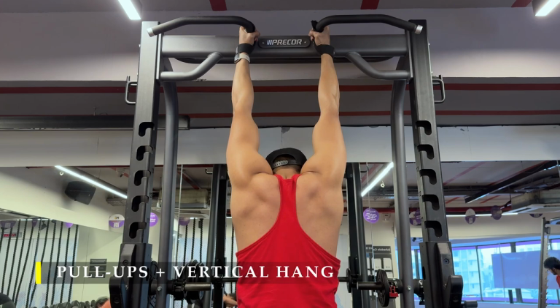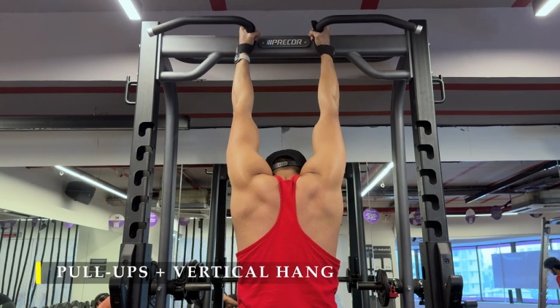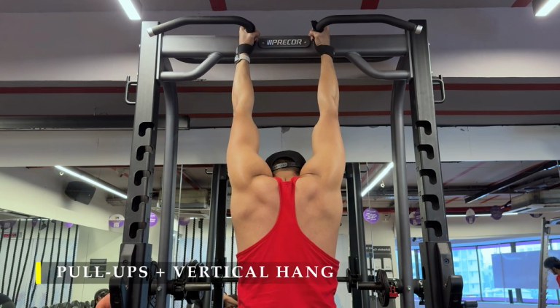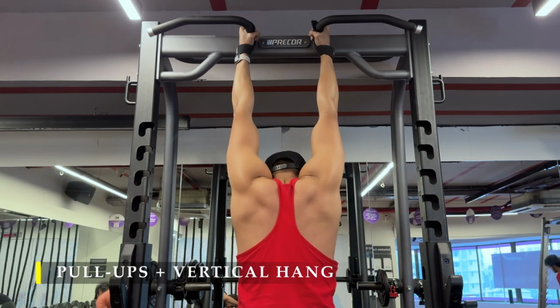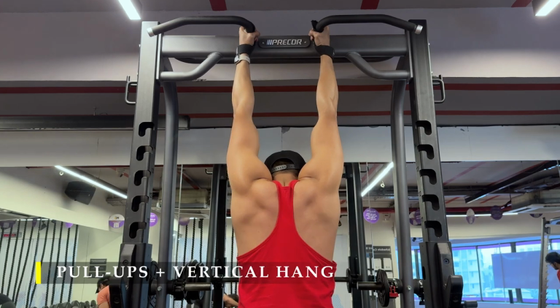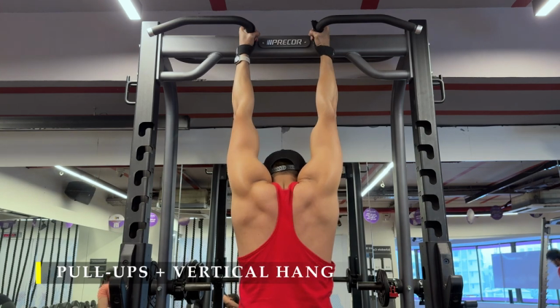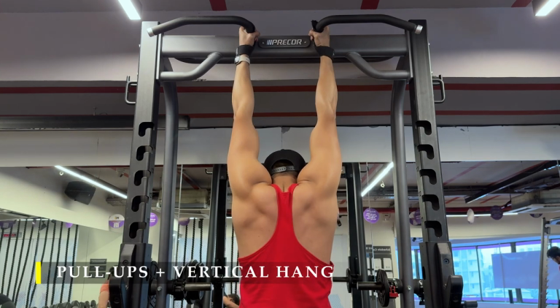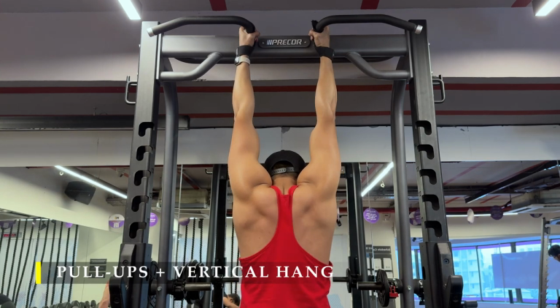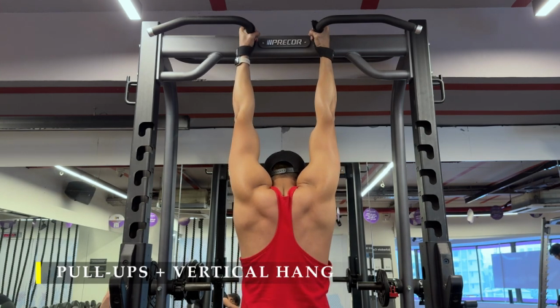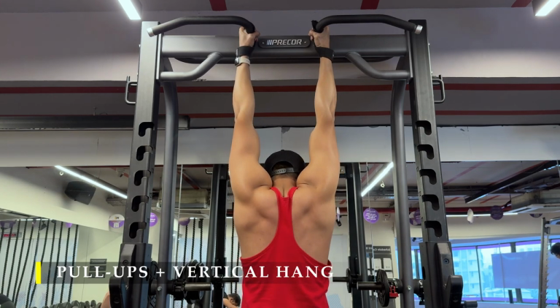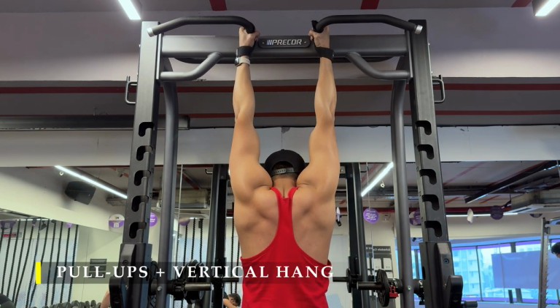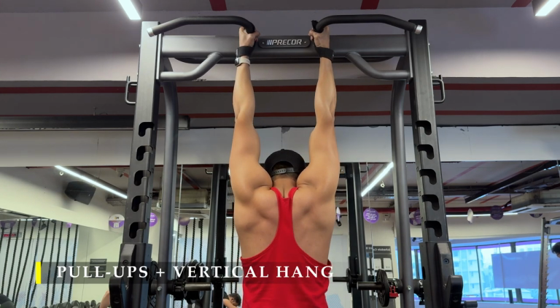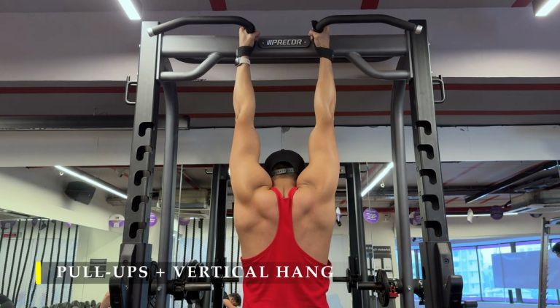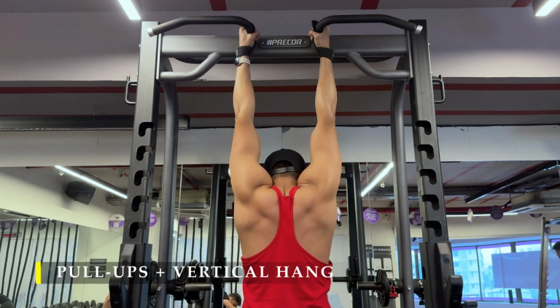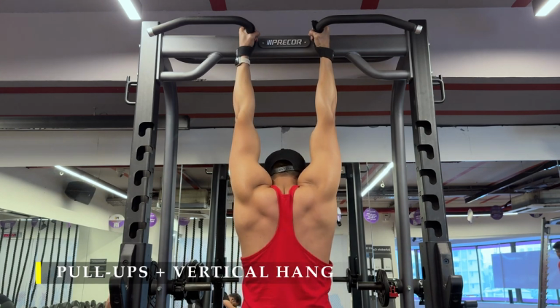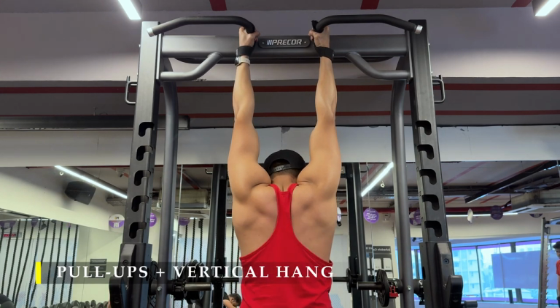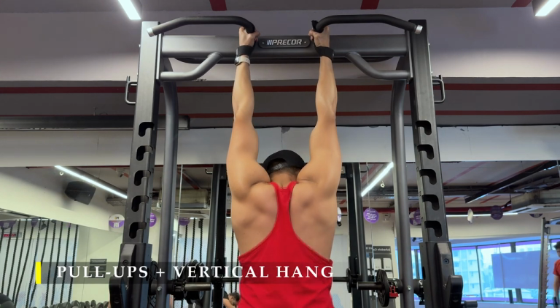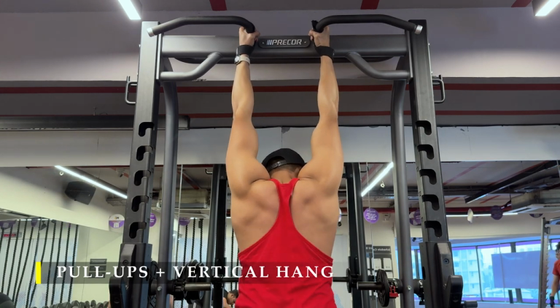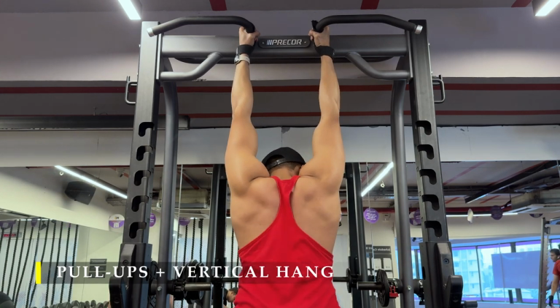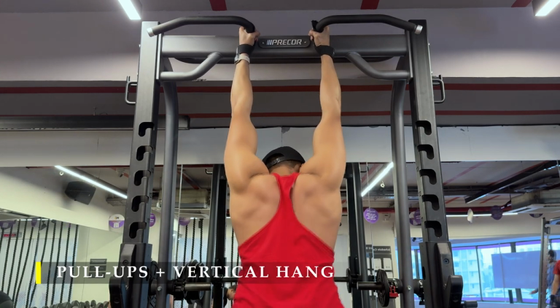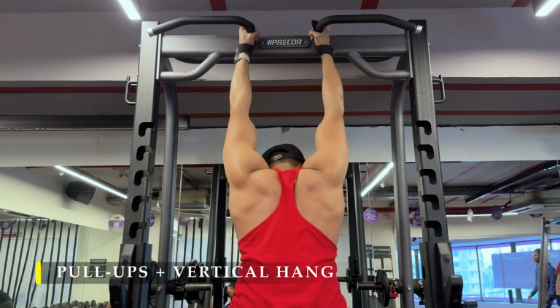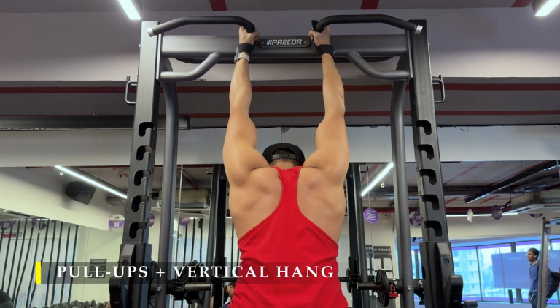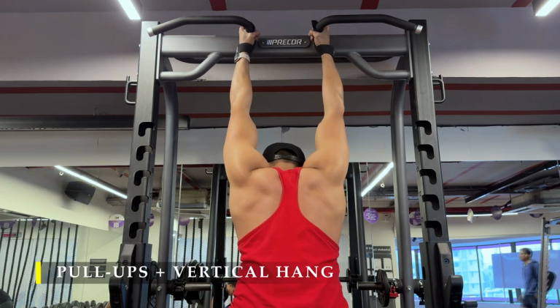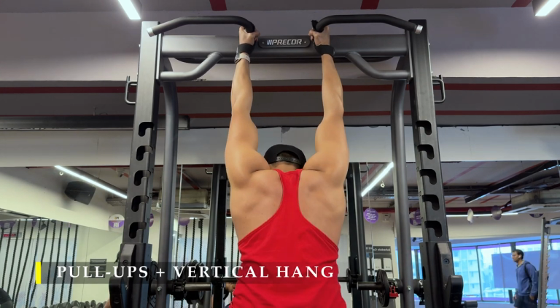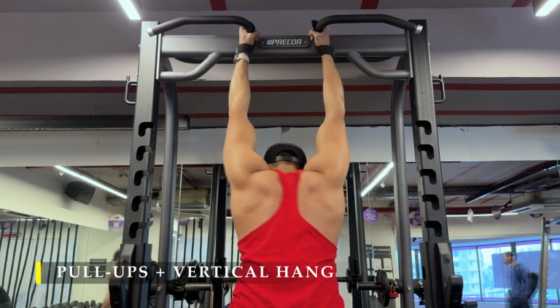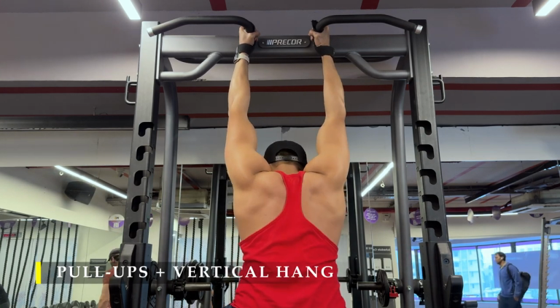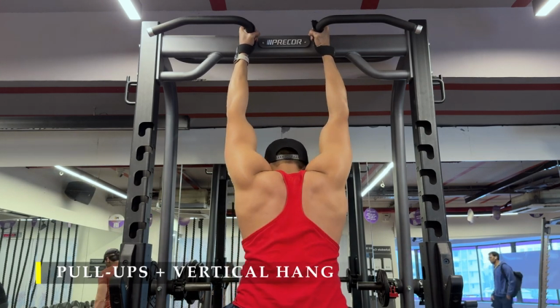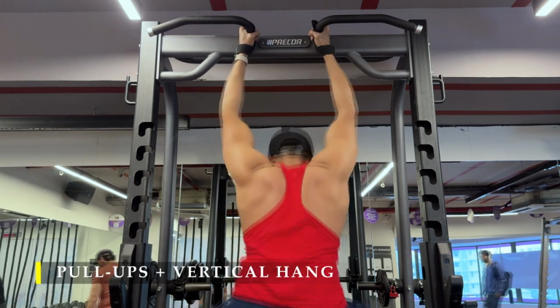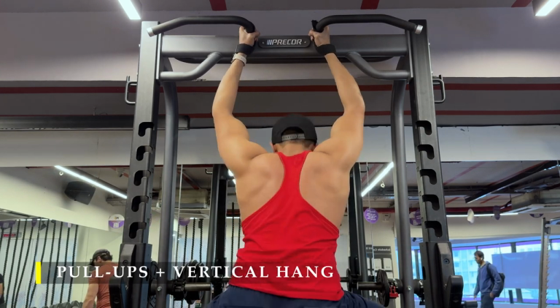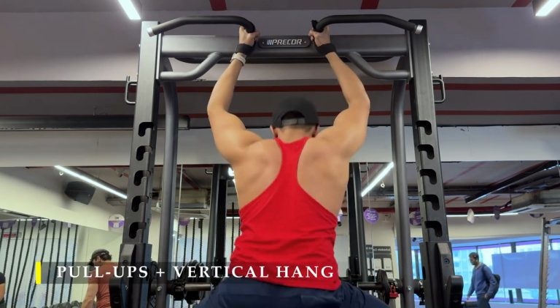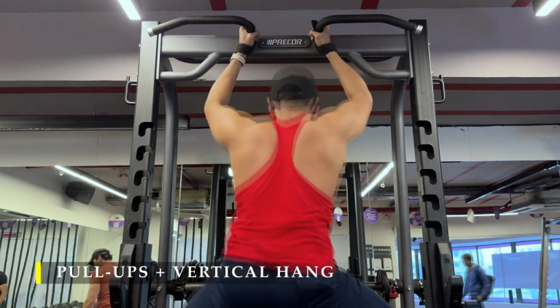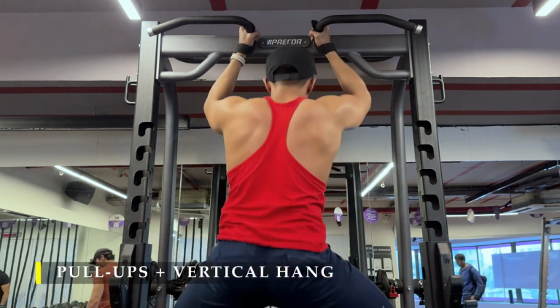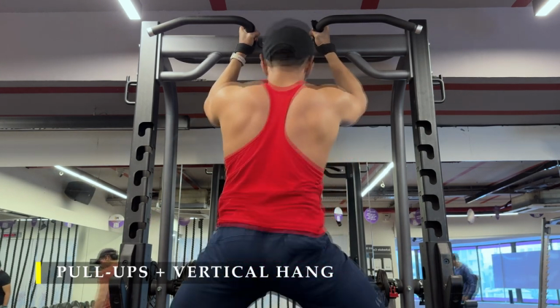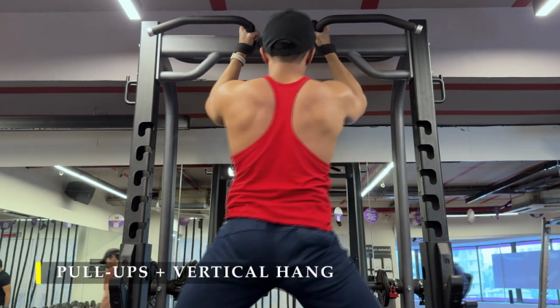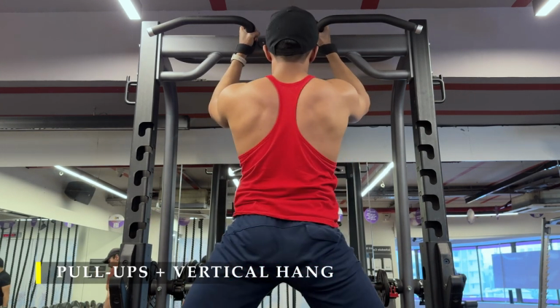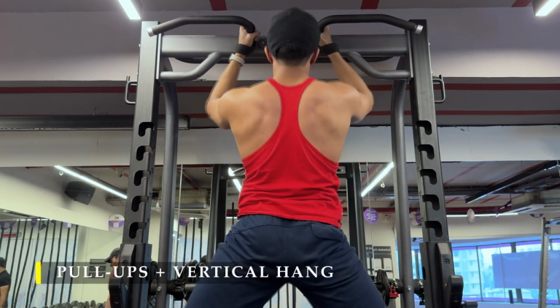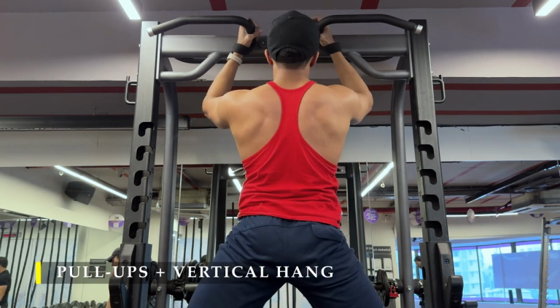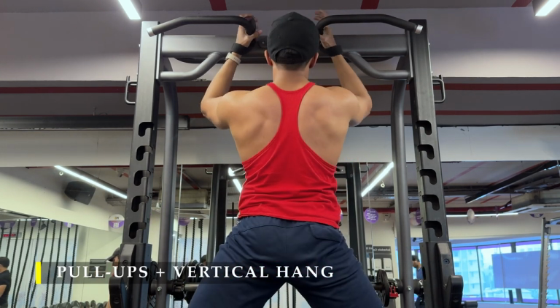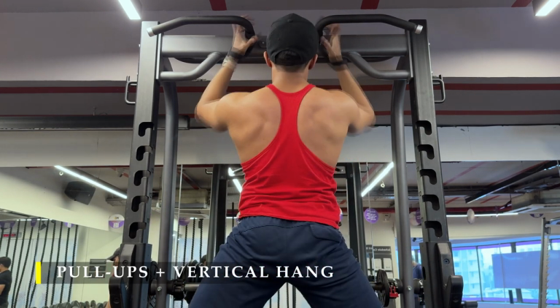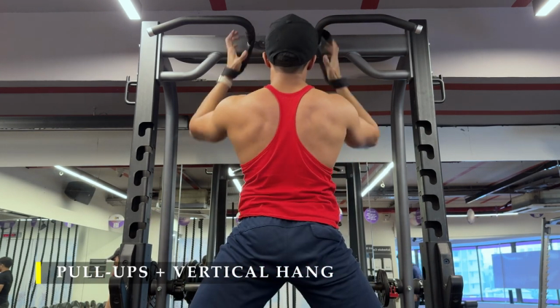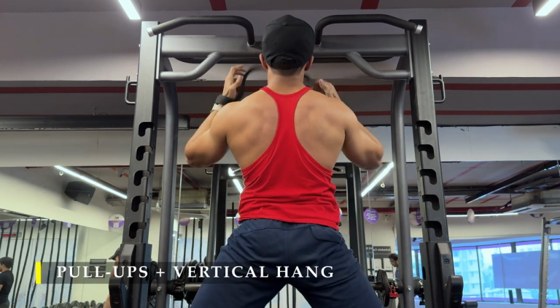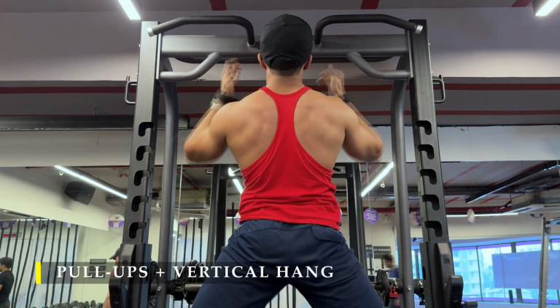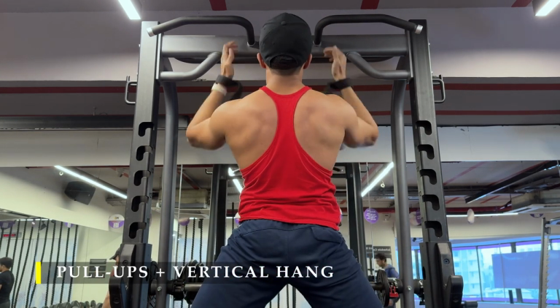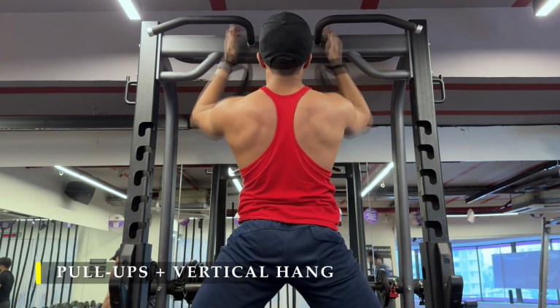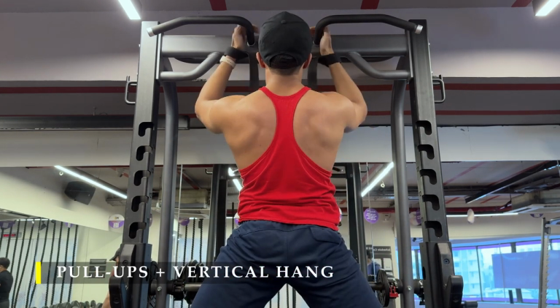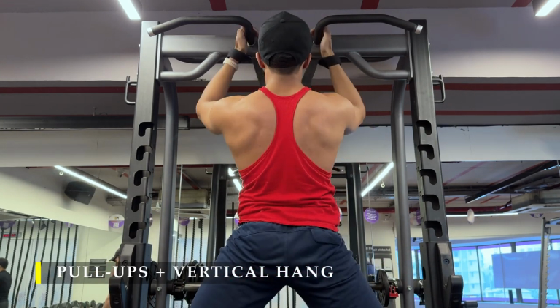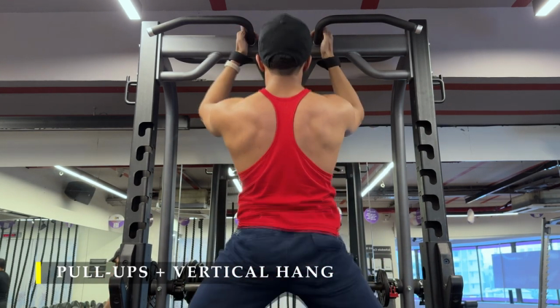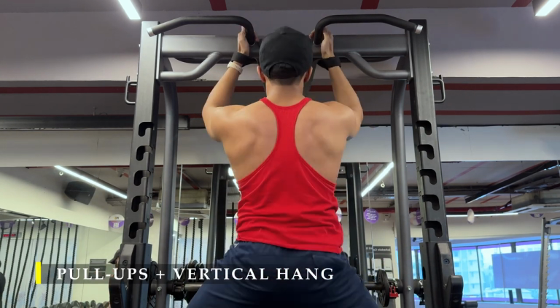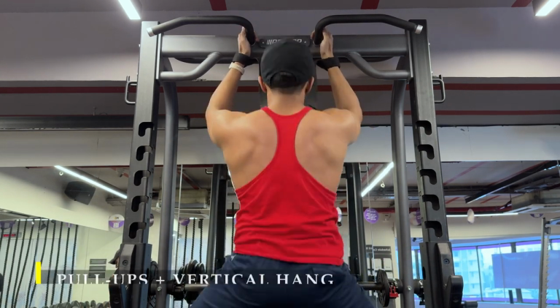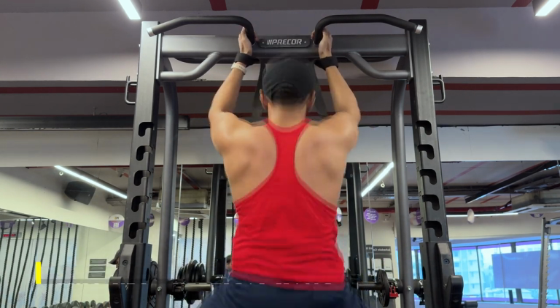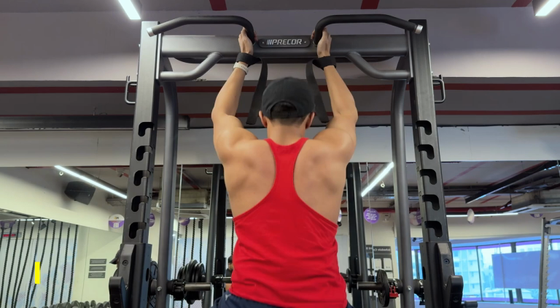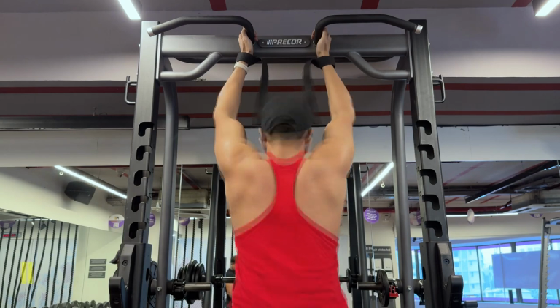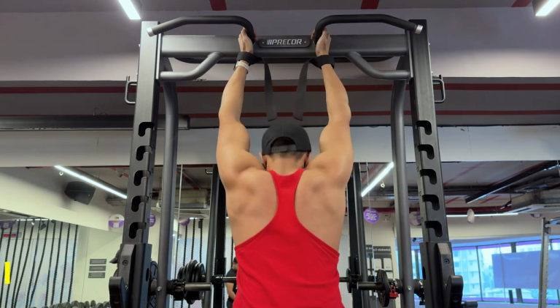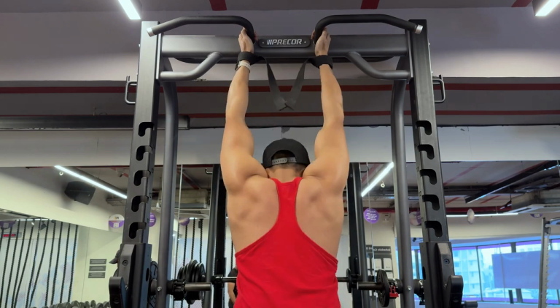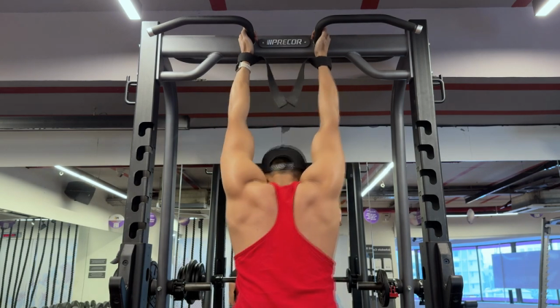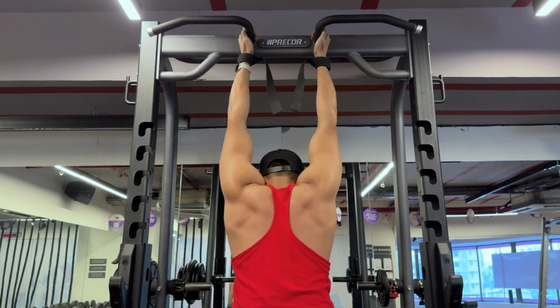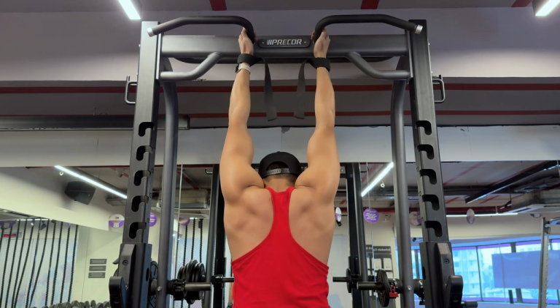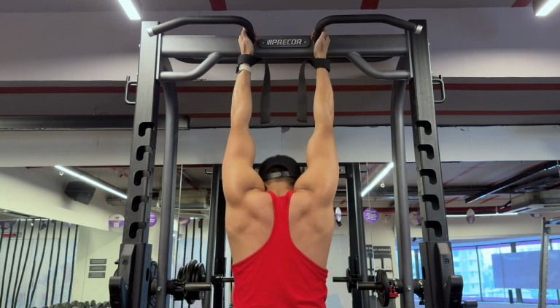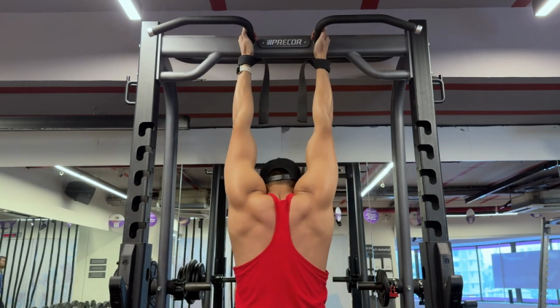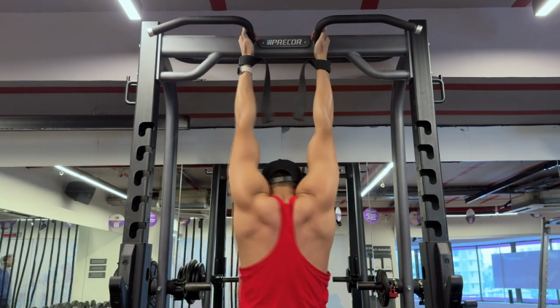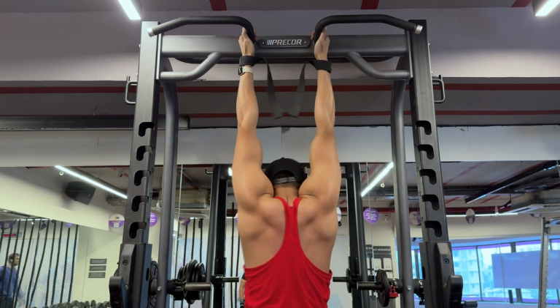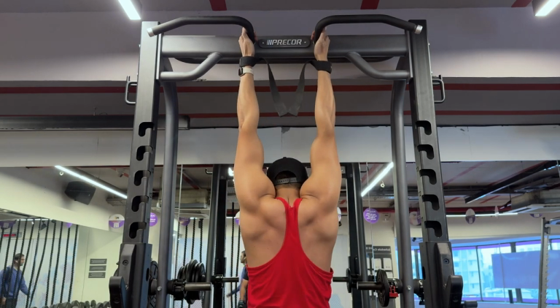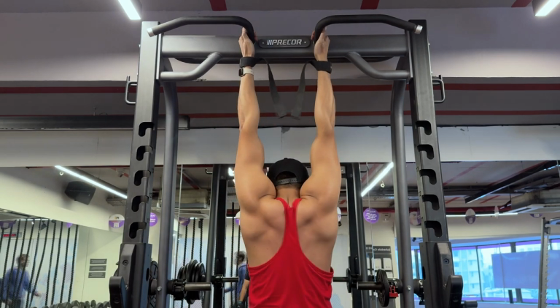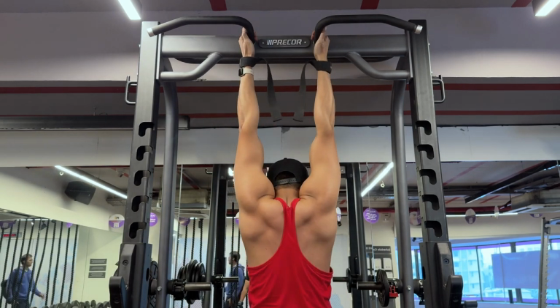I just prefer to do the vertical hang for the cool down, but any other way is absolutely fine. That's it for today — thank you so much for watching. I'll see you in the next video. Till then, have a great day!